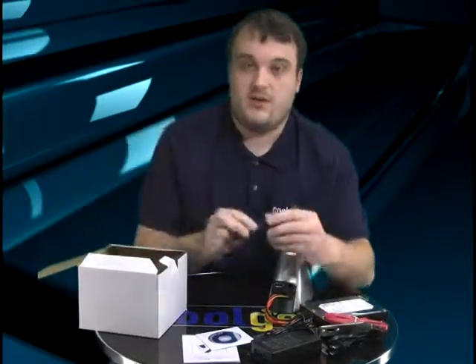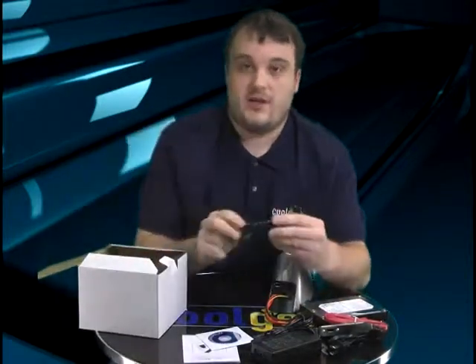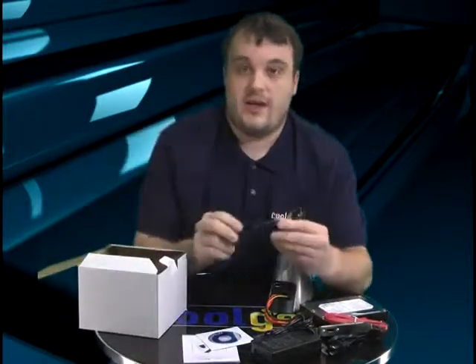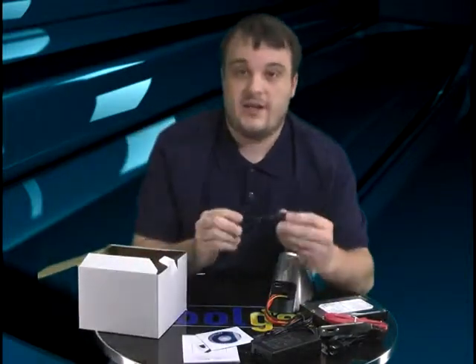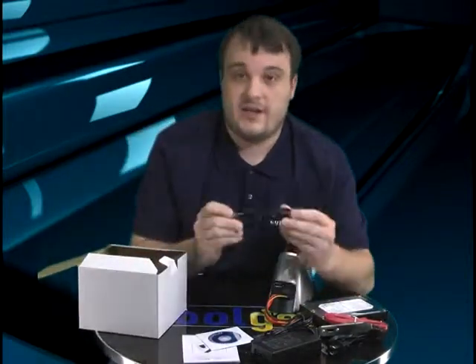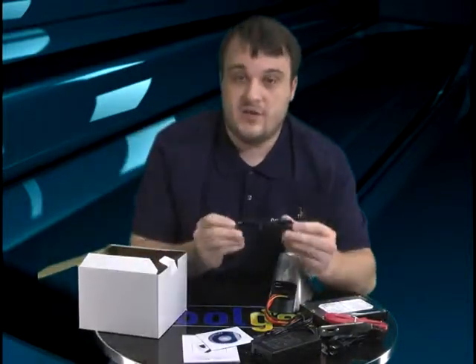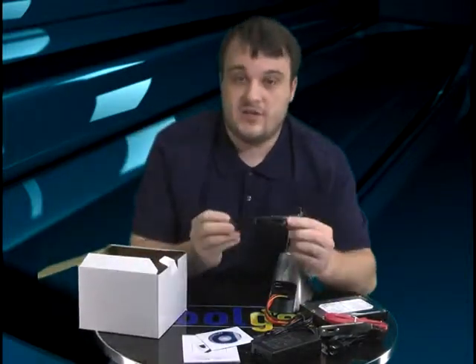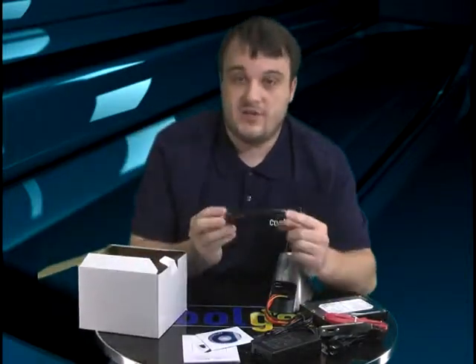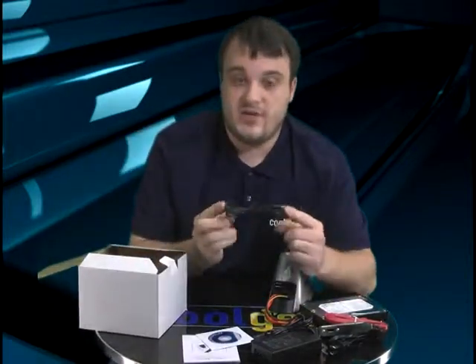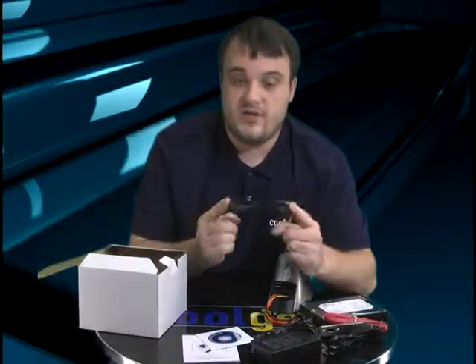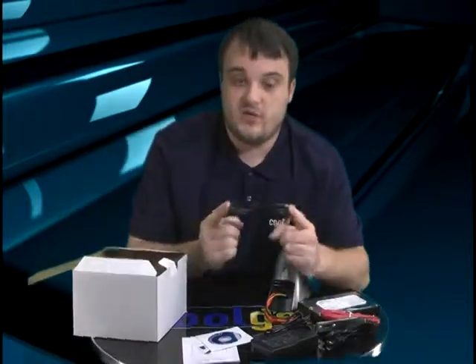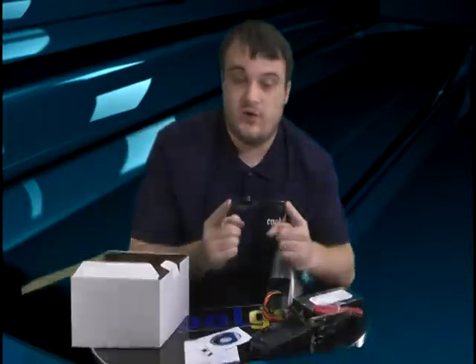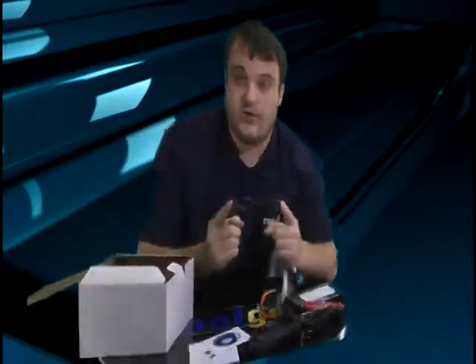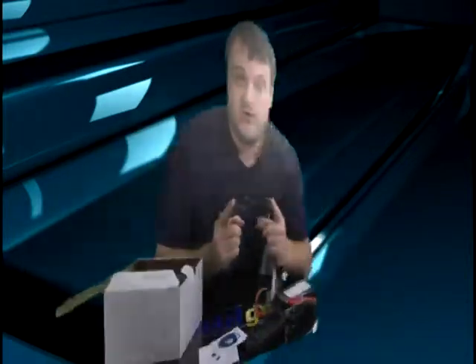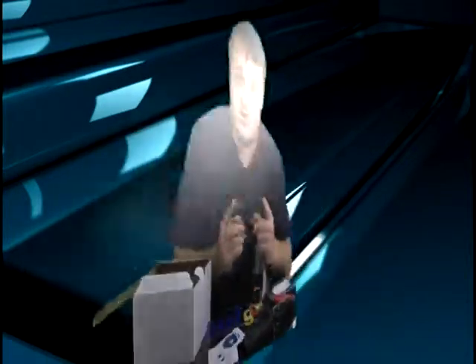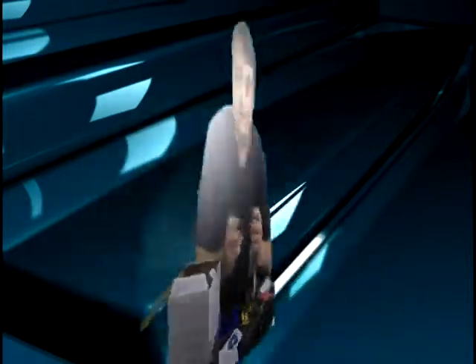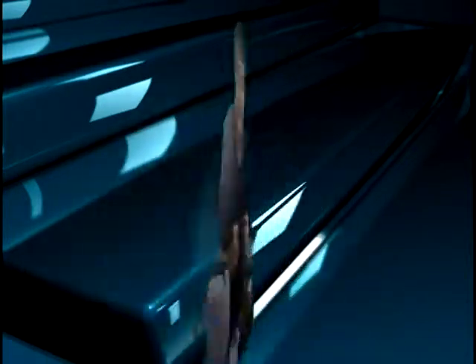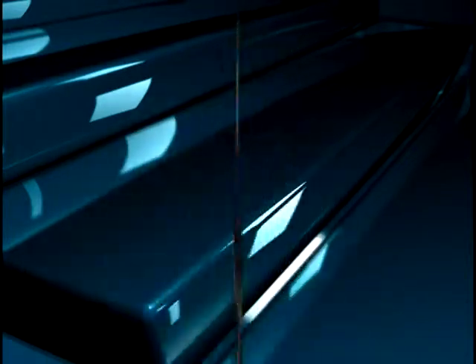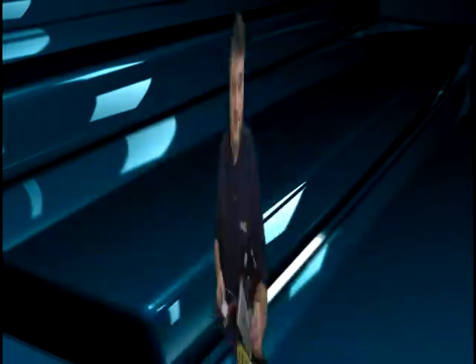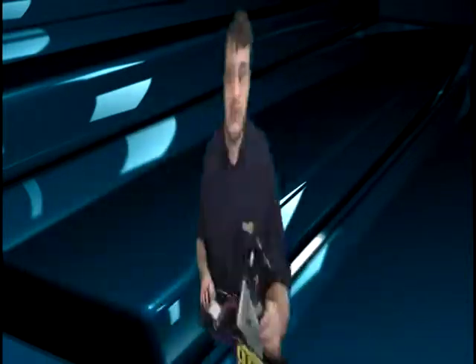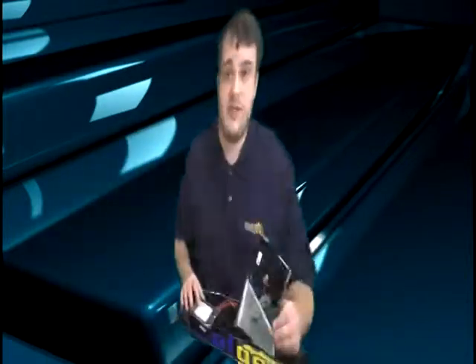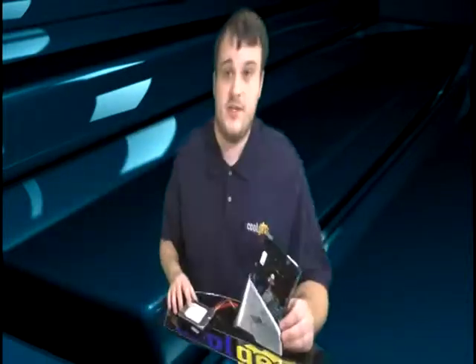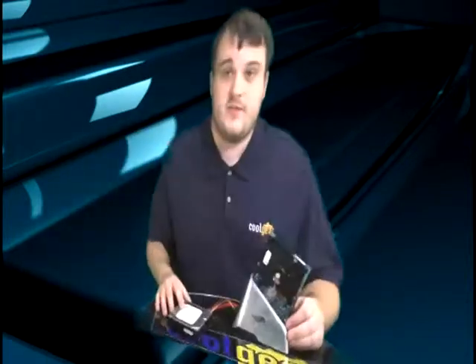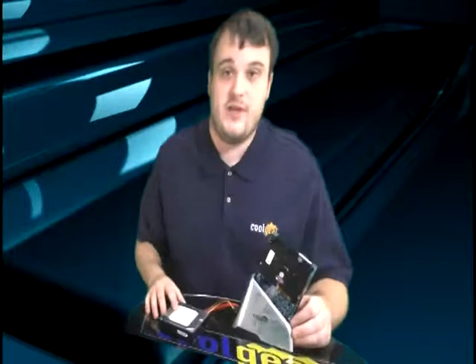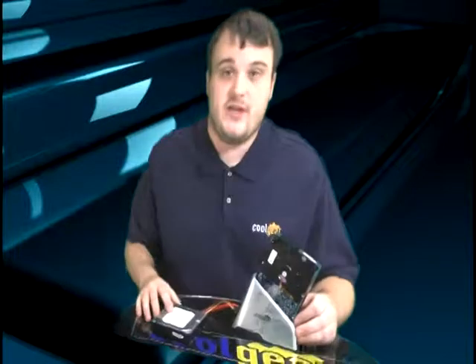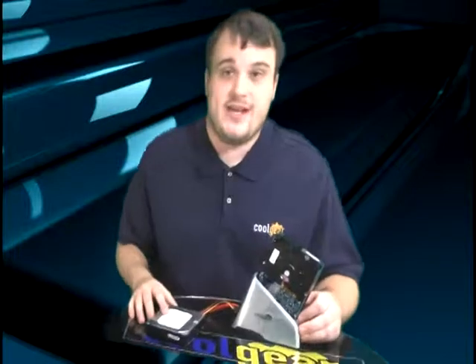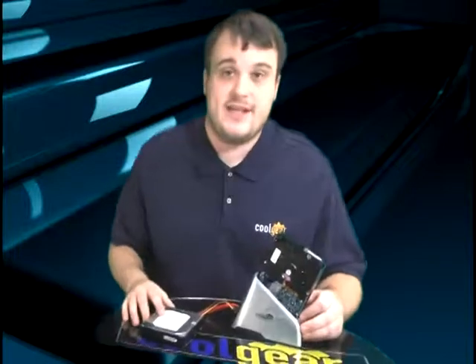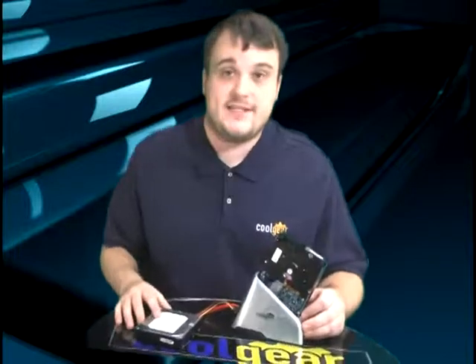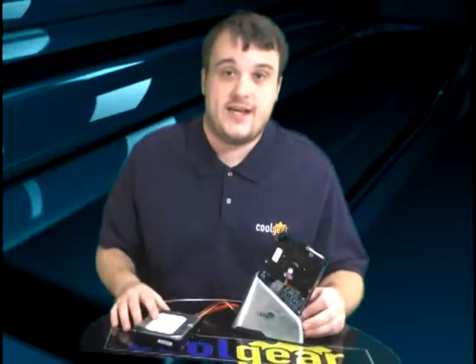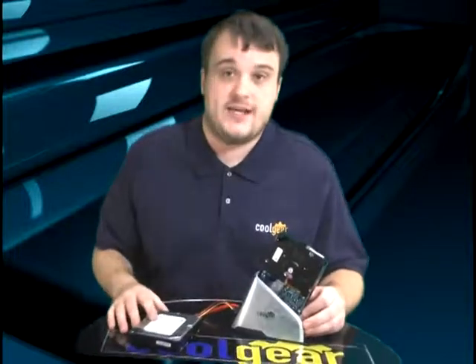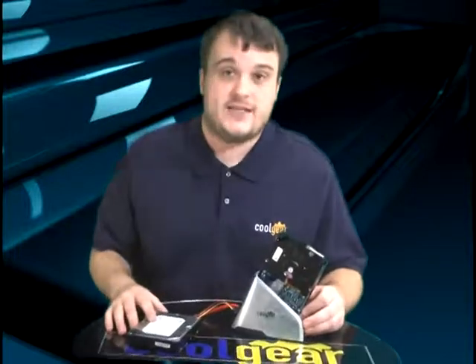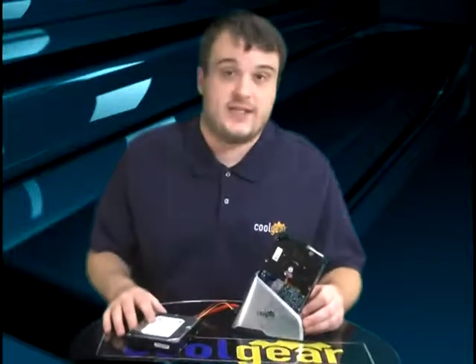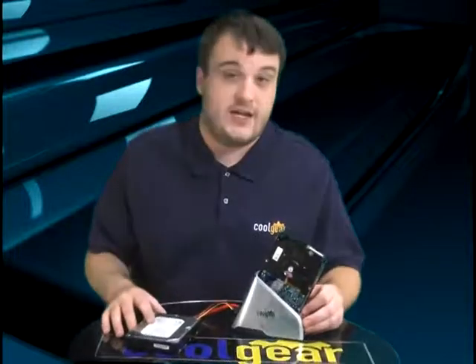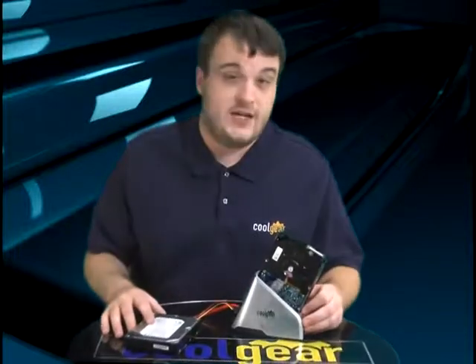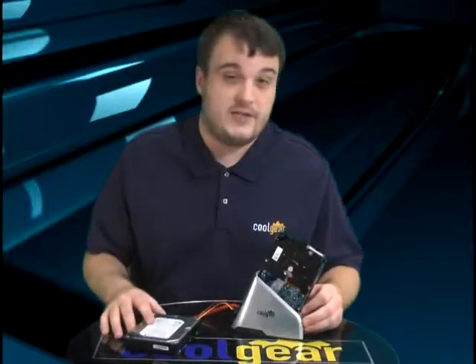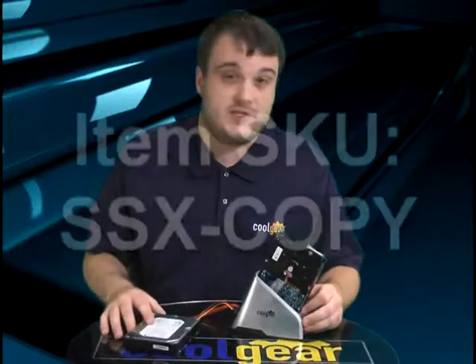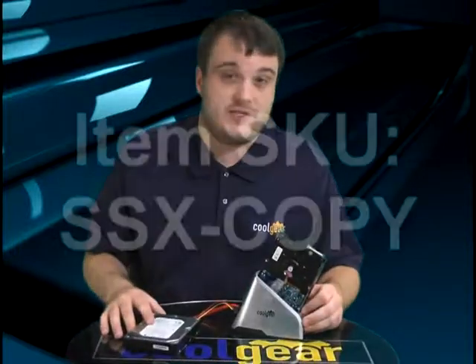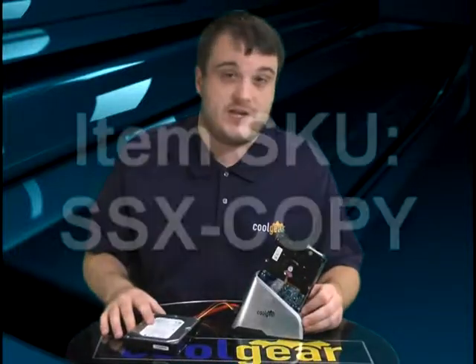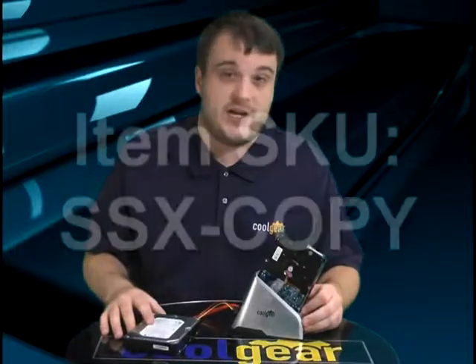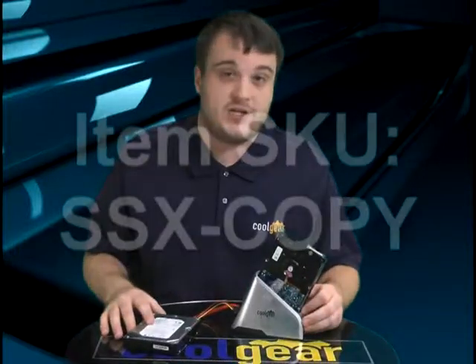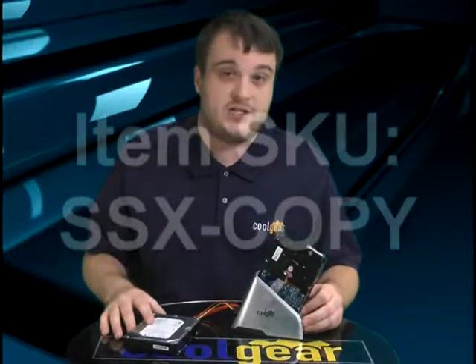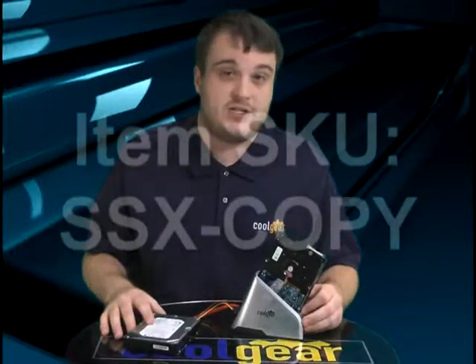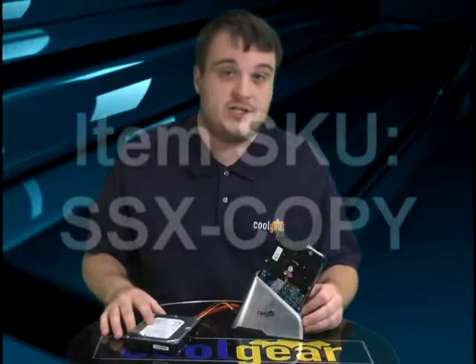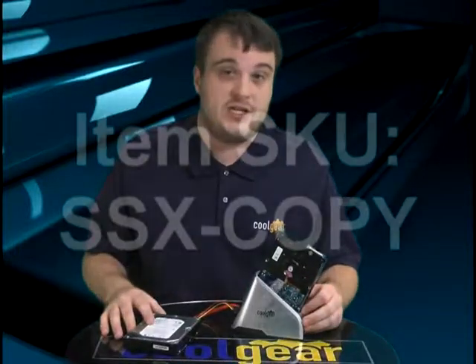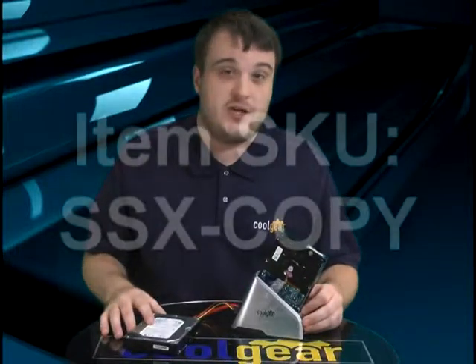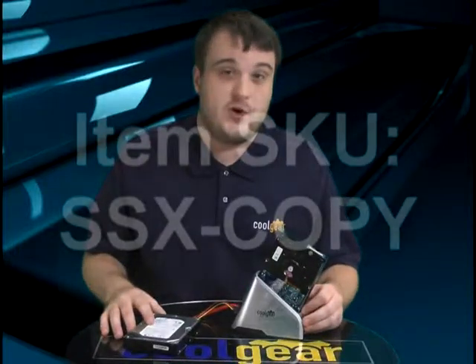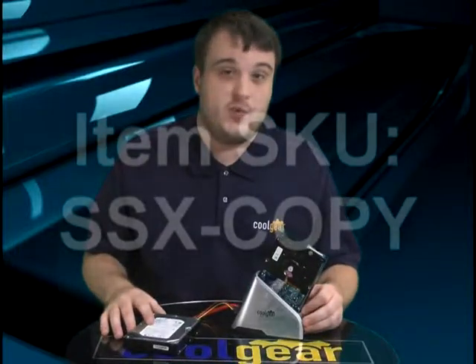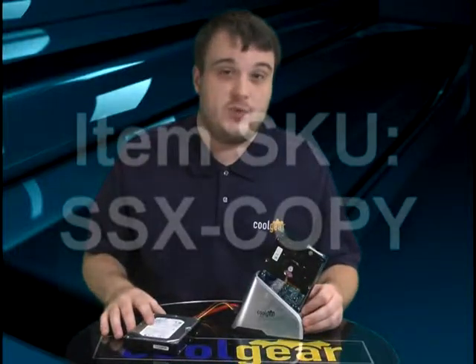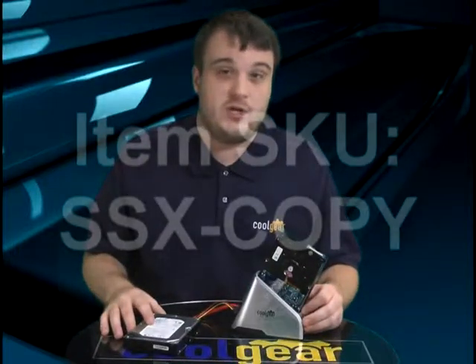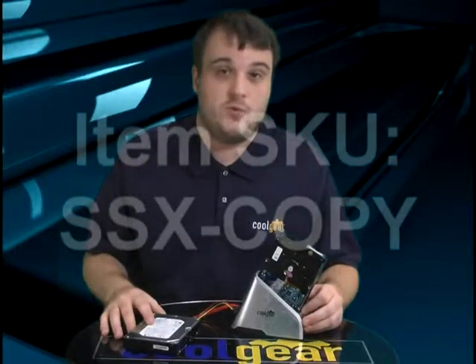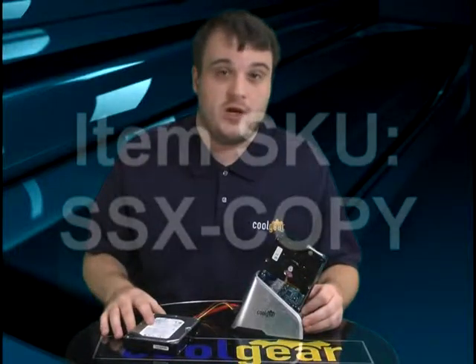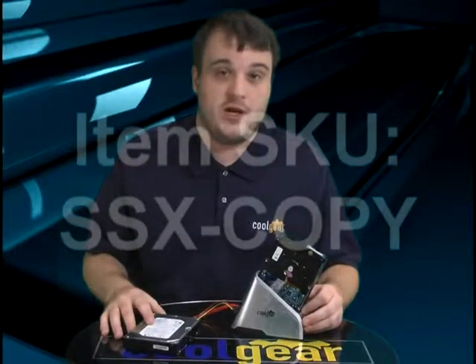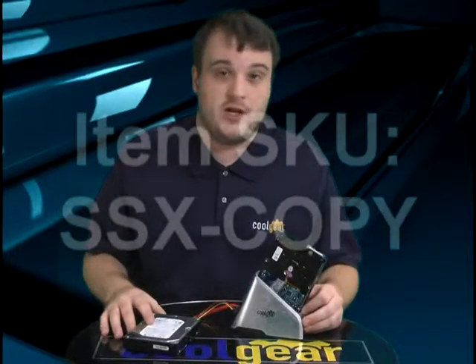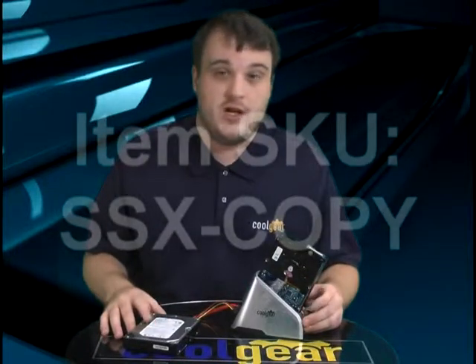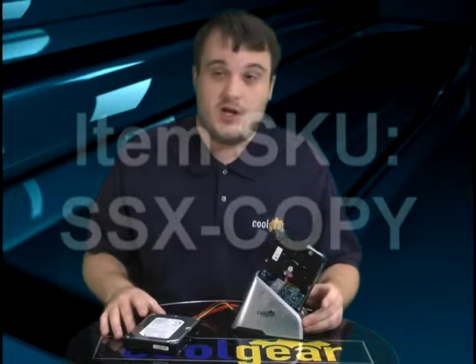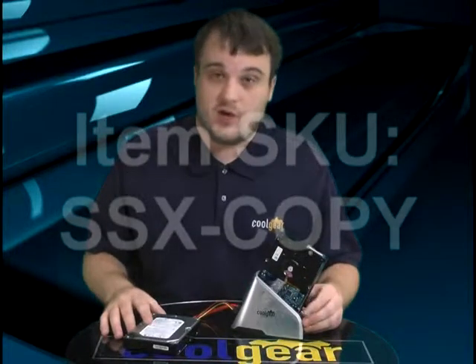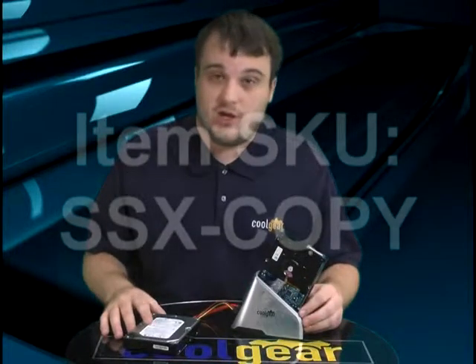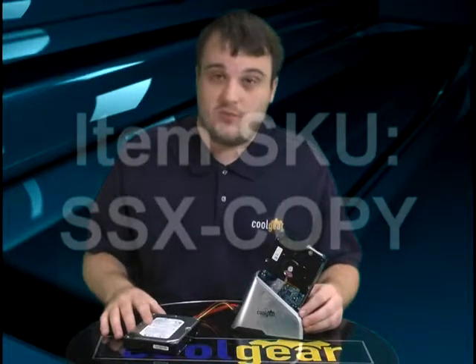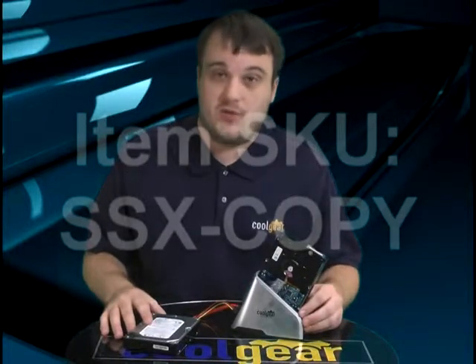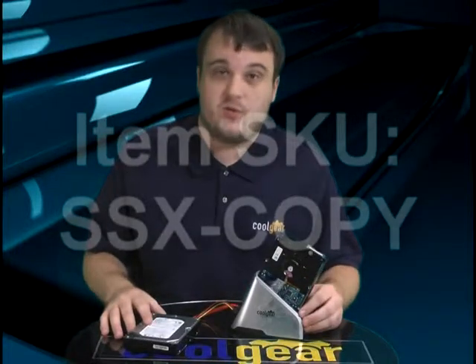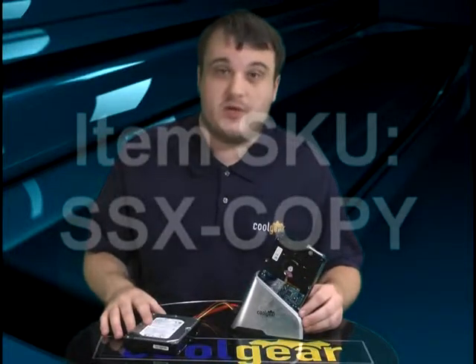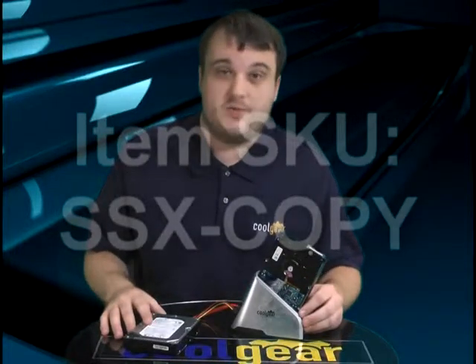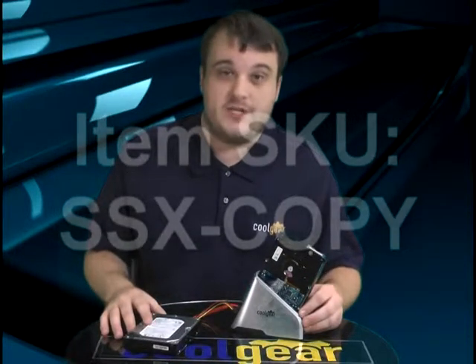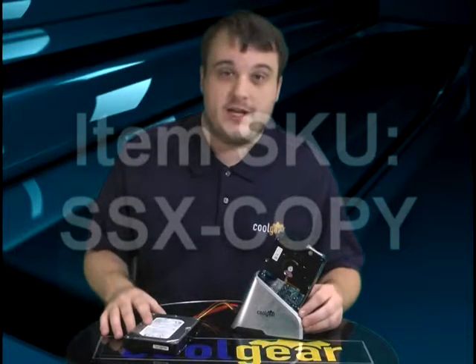Also included is a USB 2.0 cable. This is going to be the SSX-COPY. Go ahead and pick one up today.